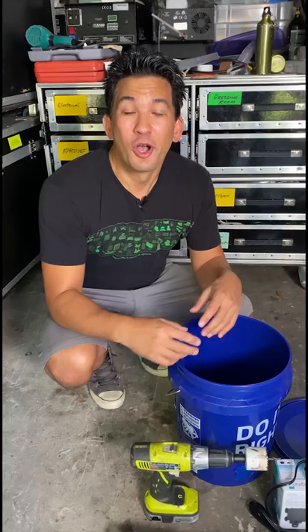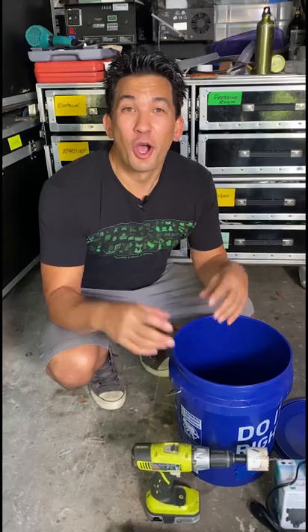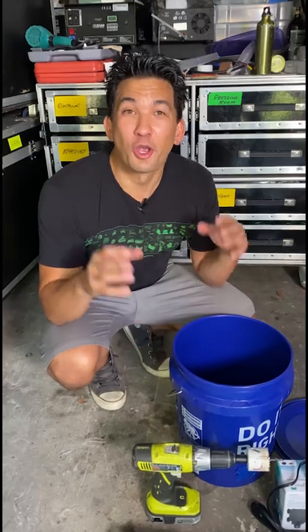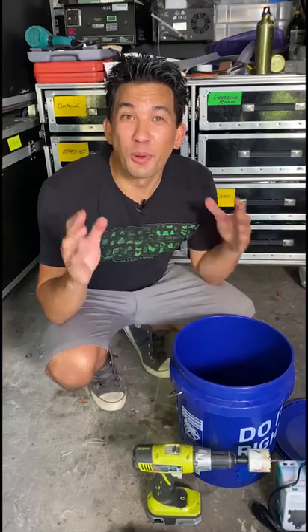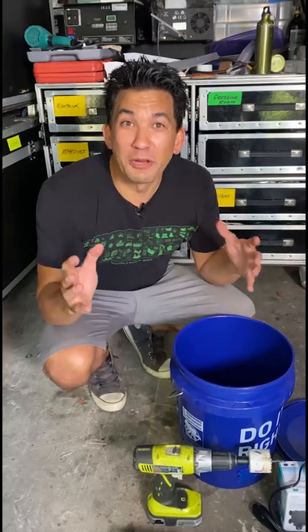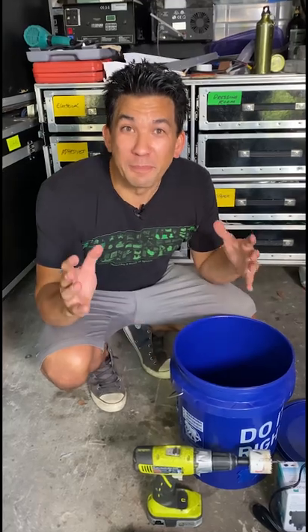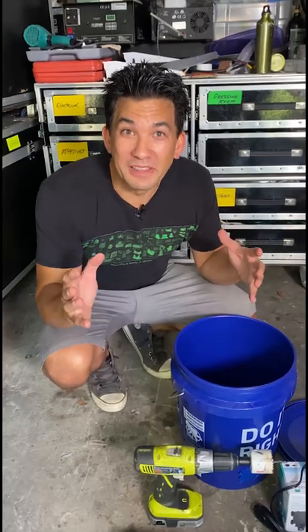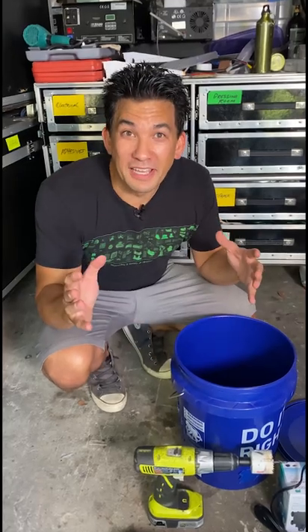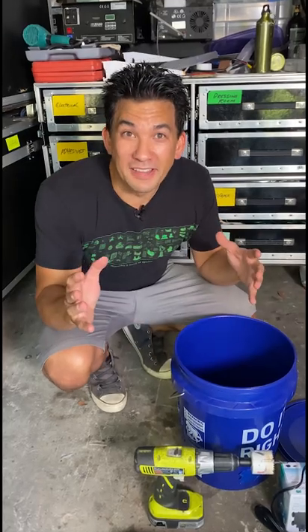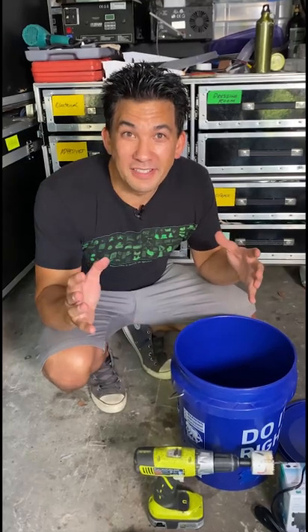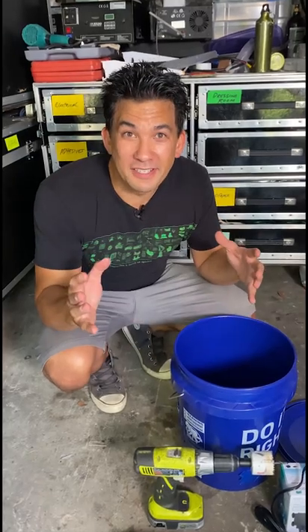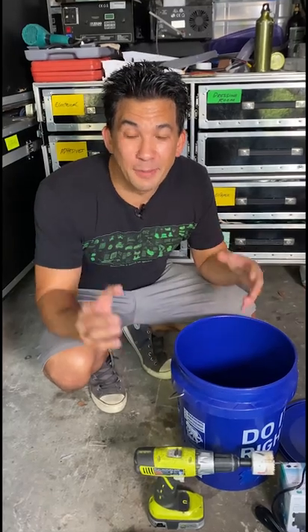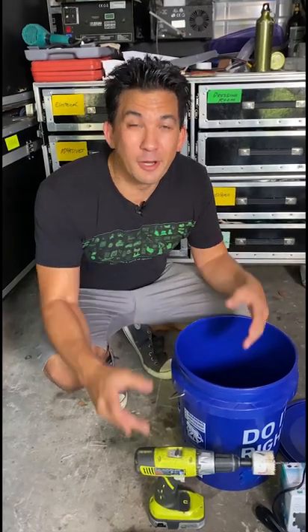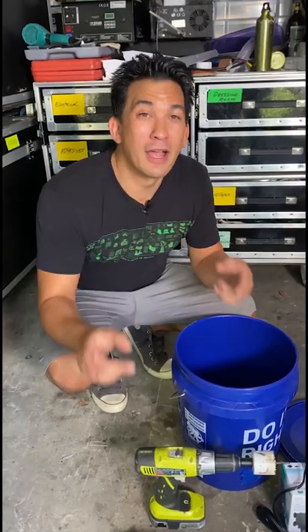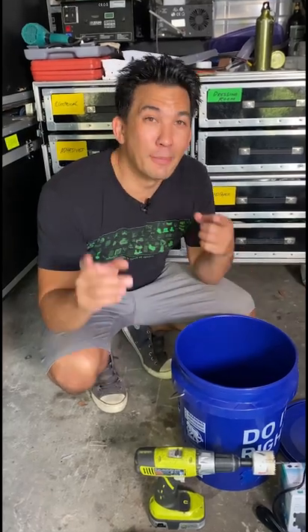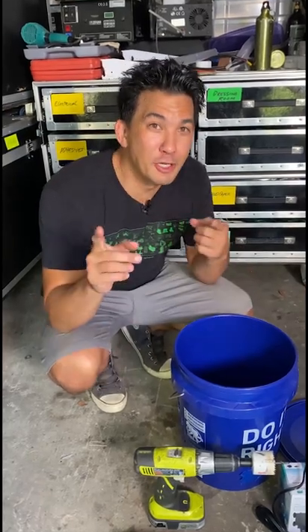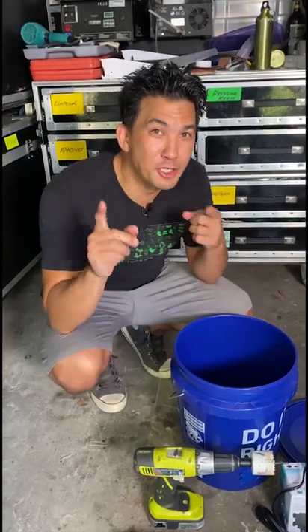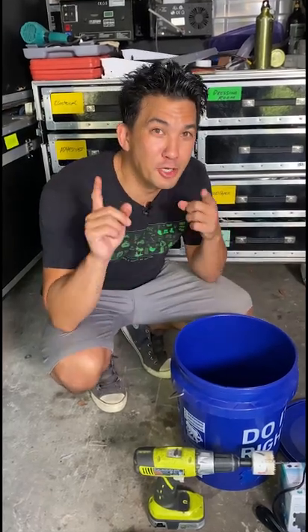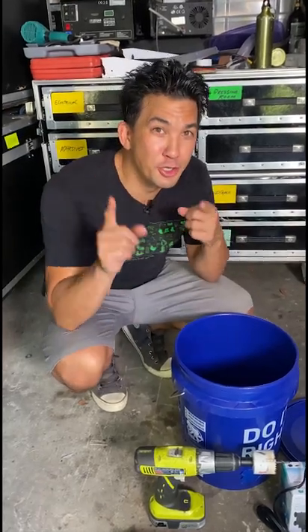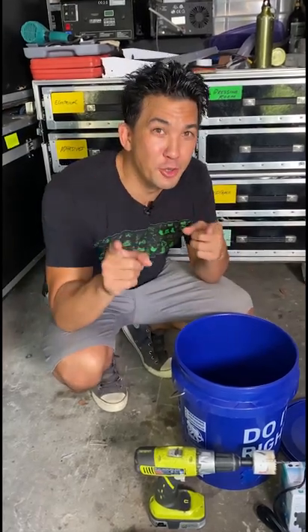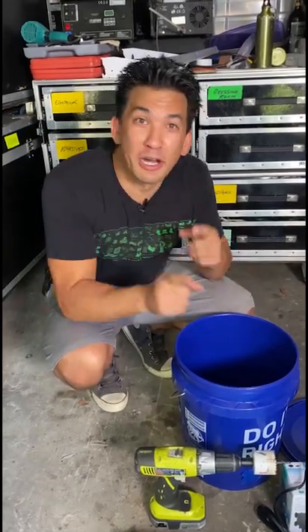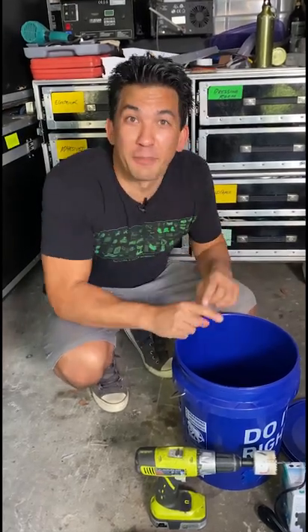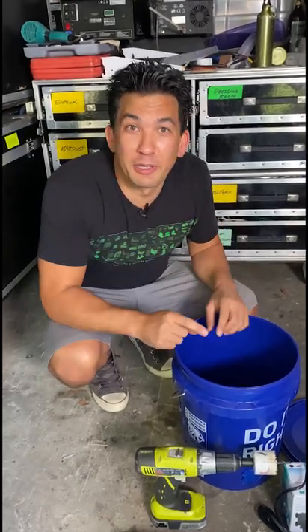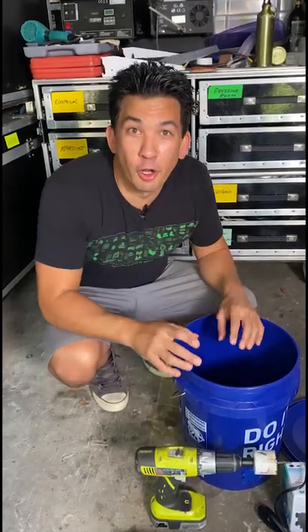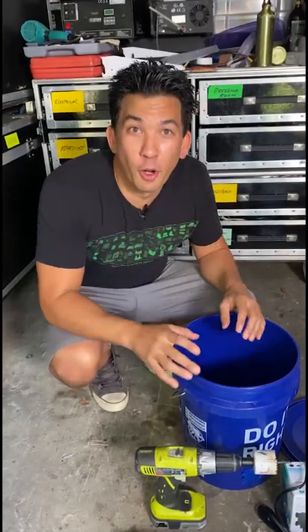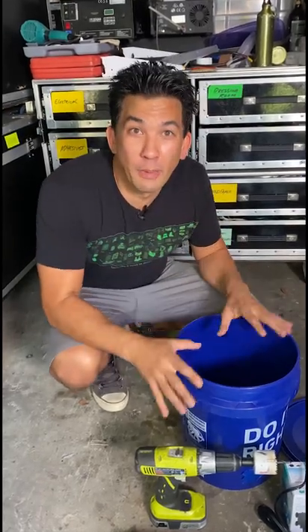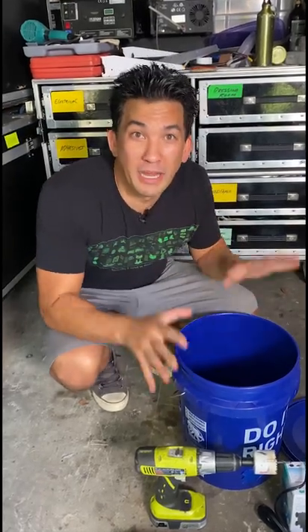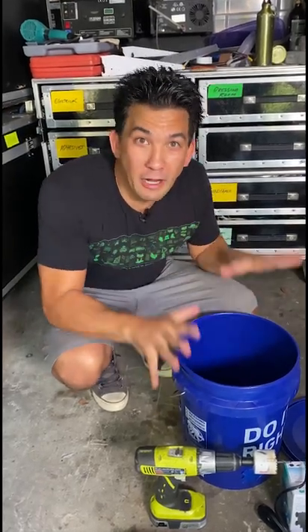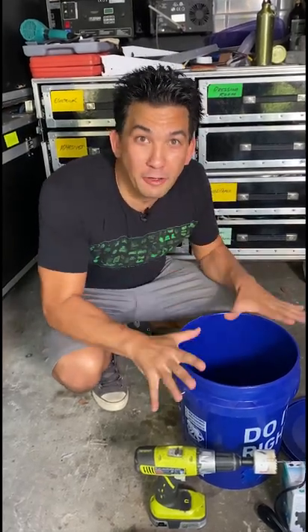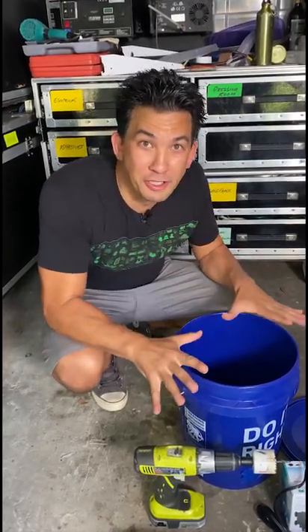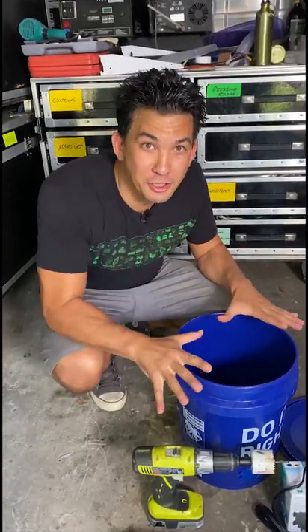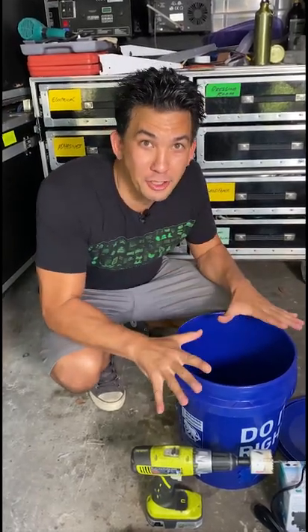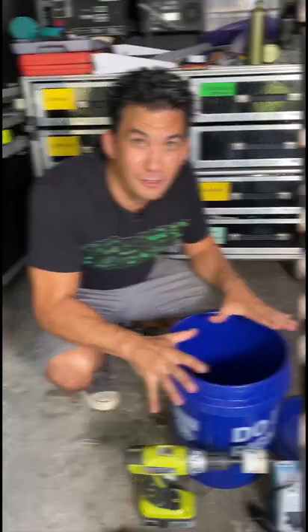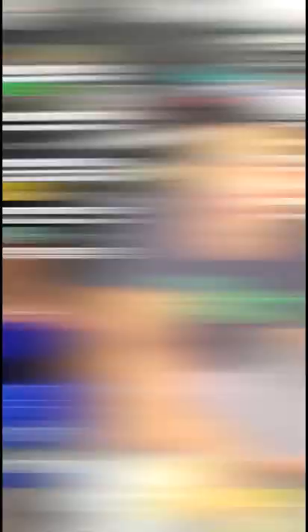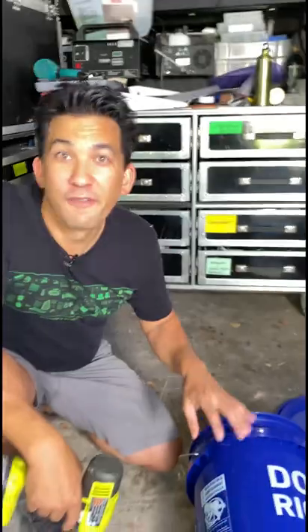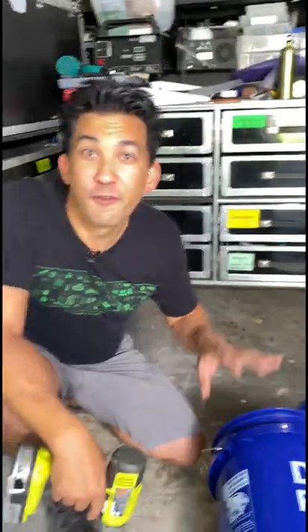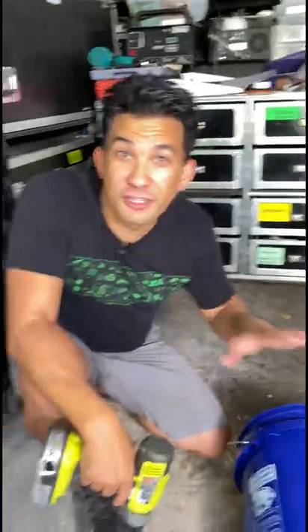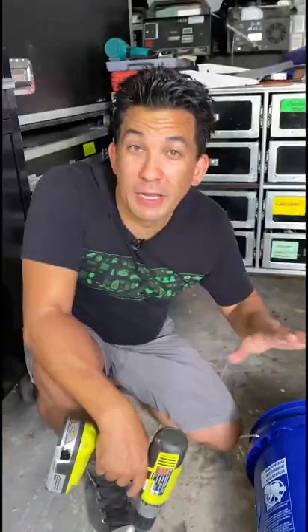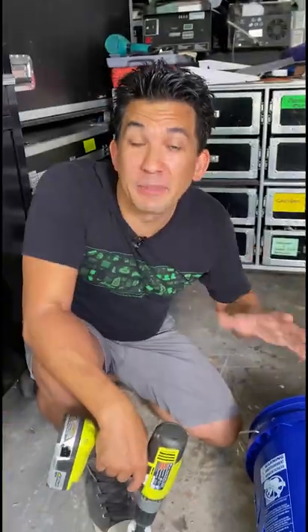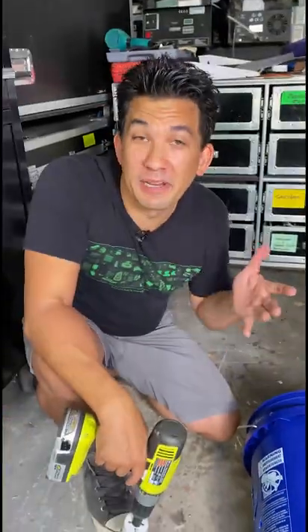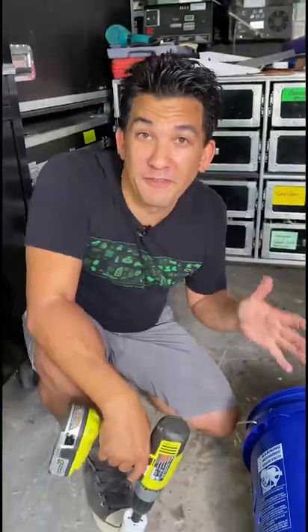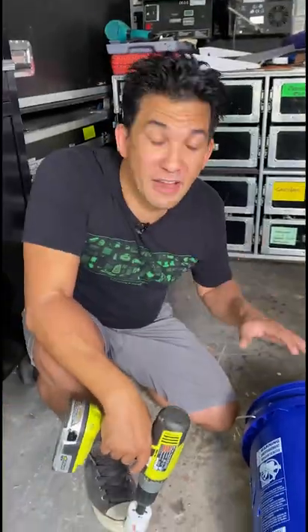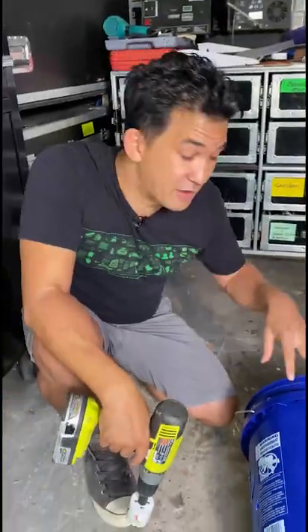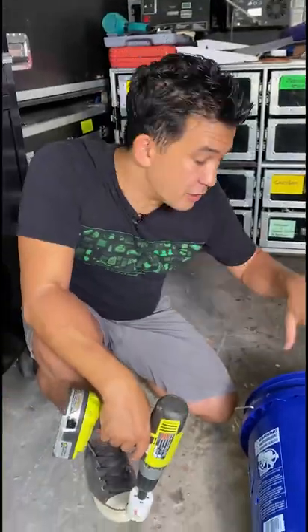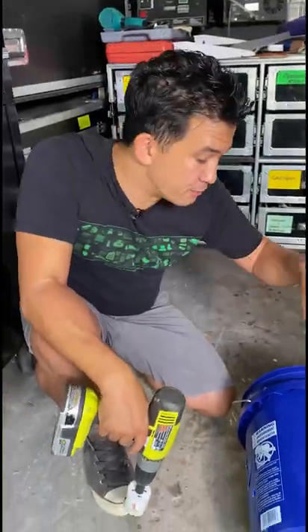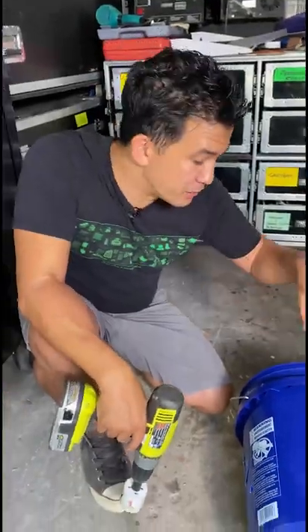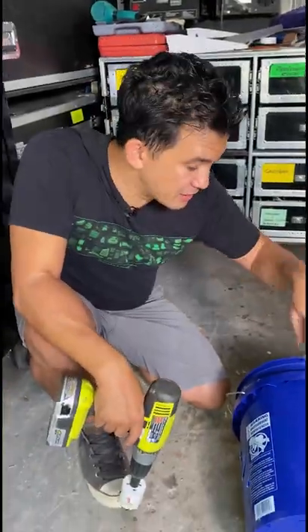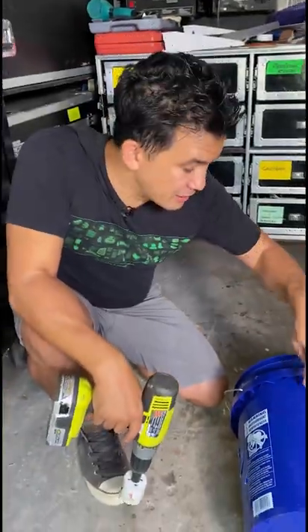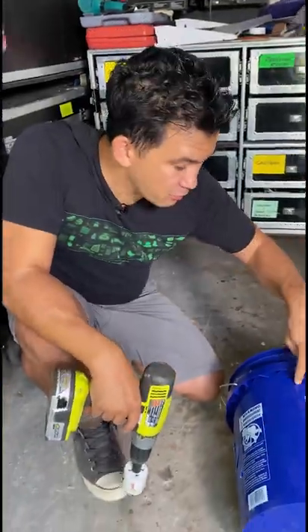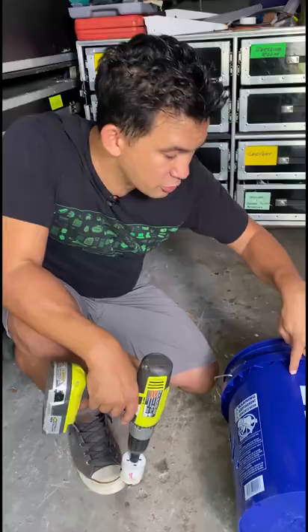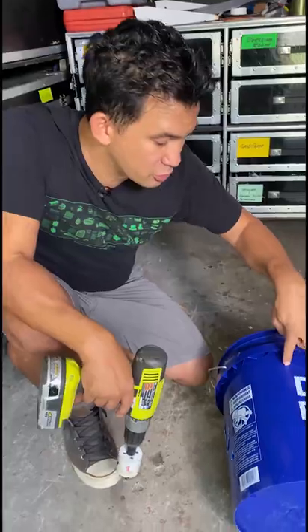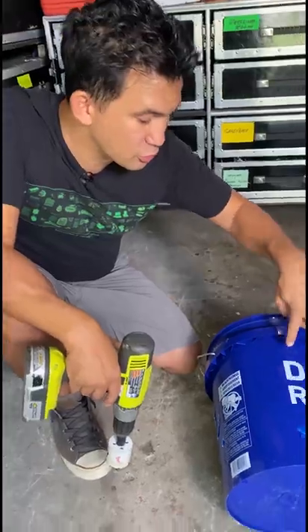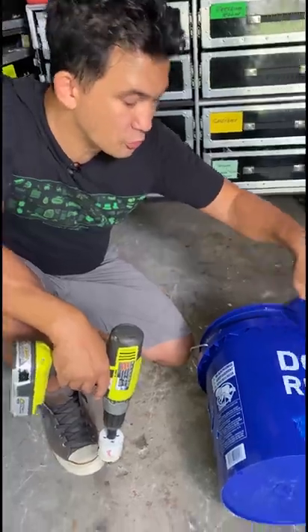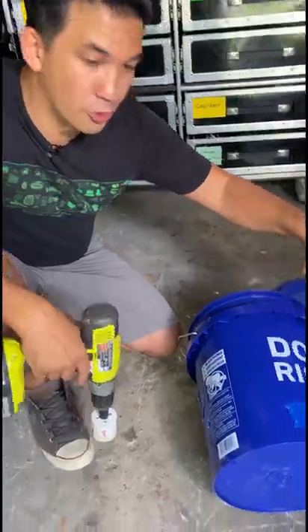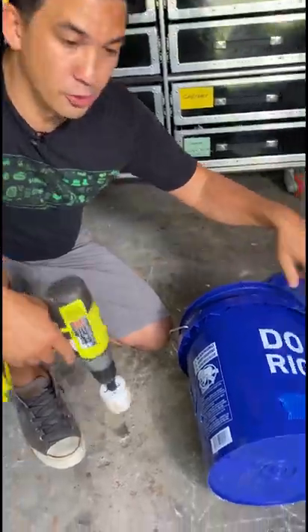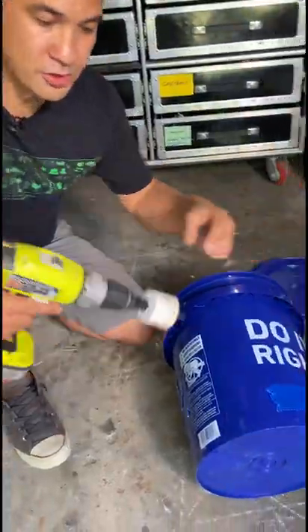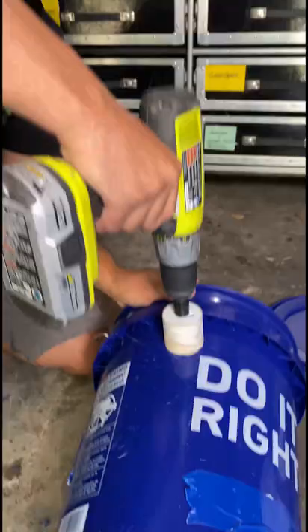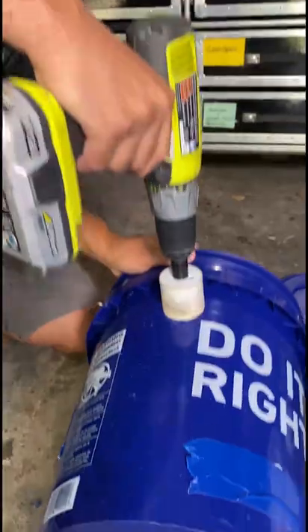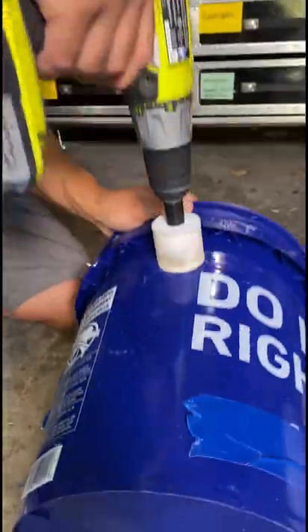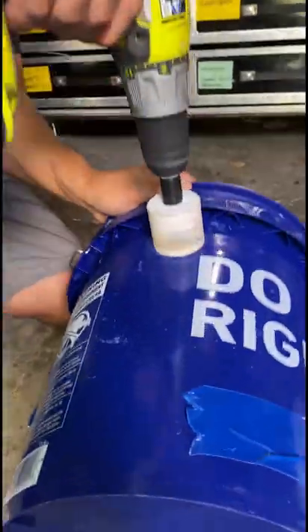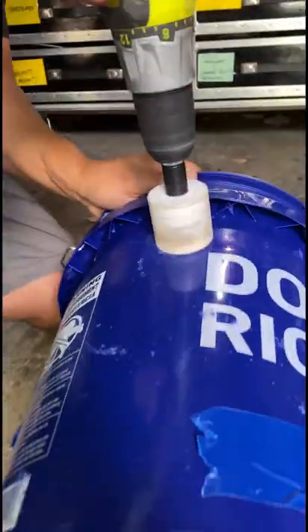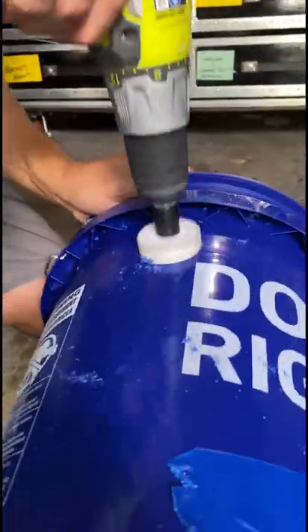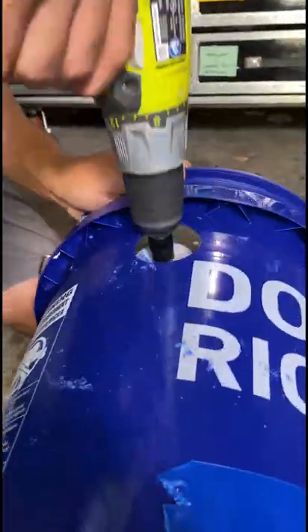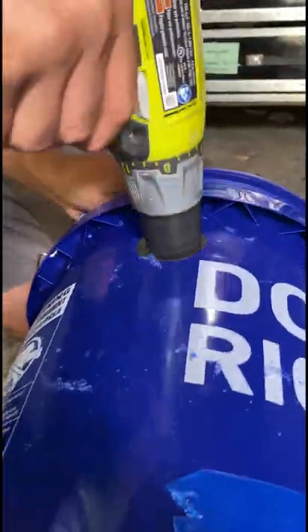Are you ready to beat the heat this summer? I'm going to show you how to build a homemade air conditioner. First step, get a five gallon bucket and we're going to drill holes with a two inch bit.